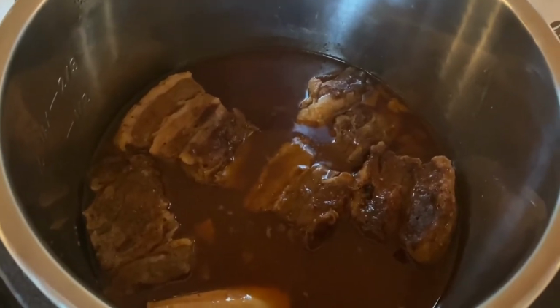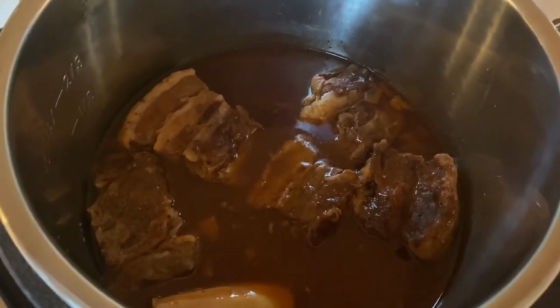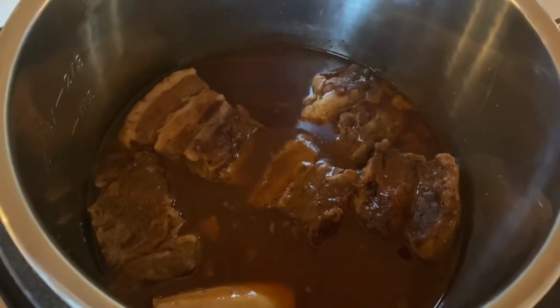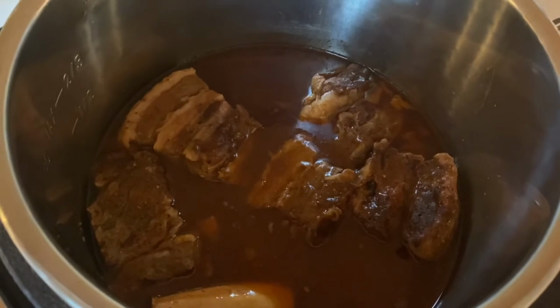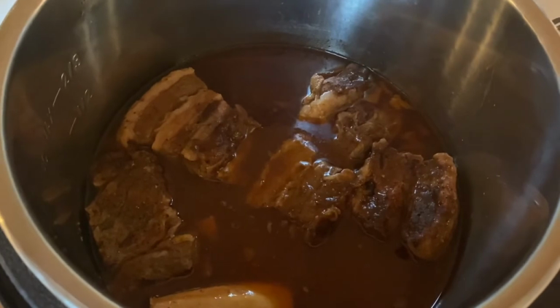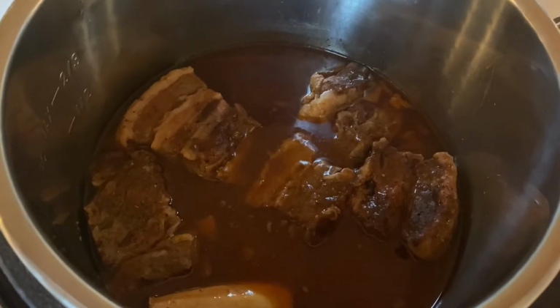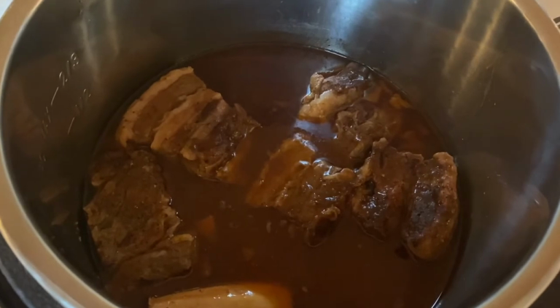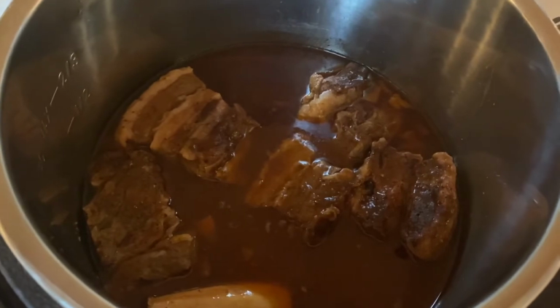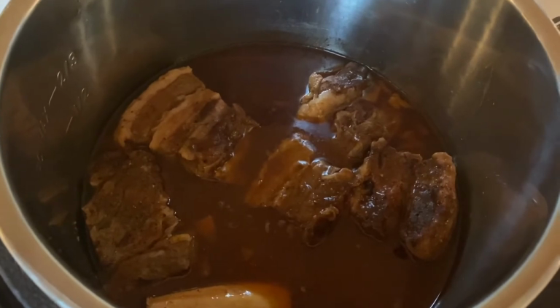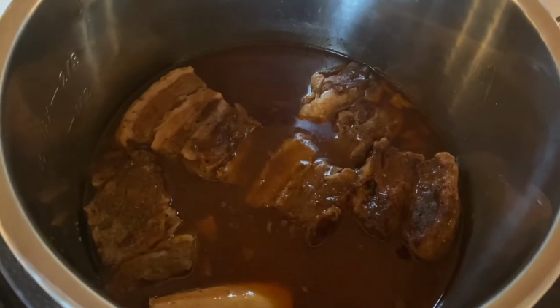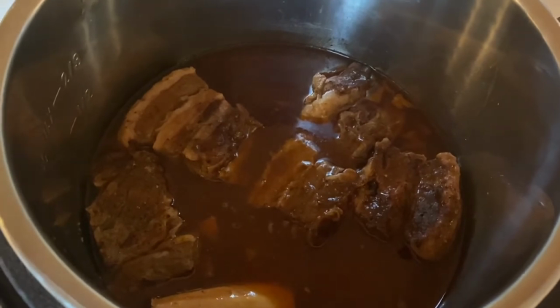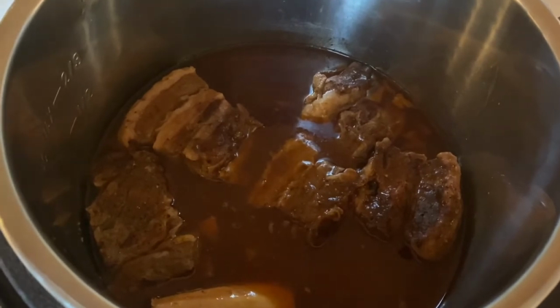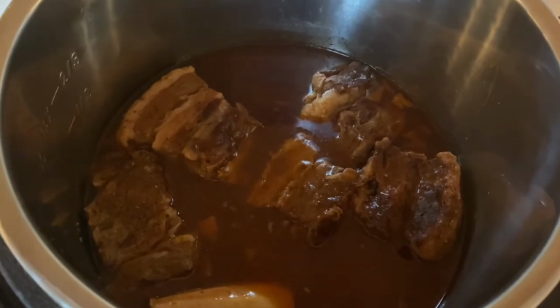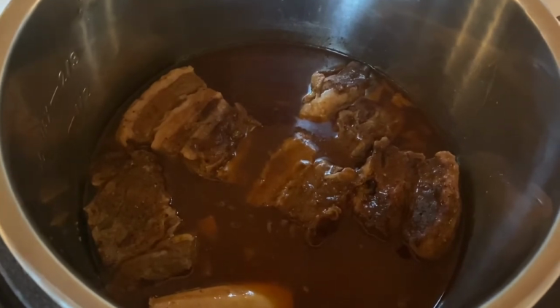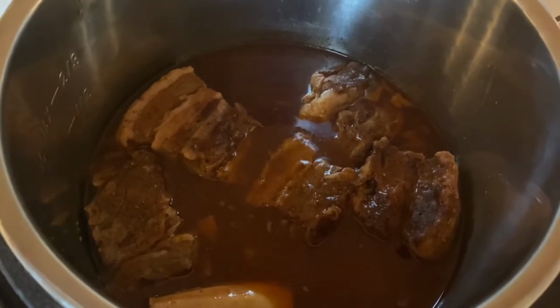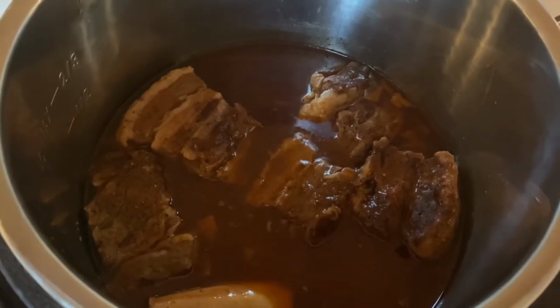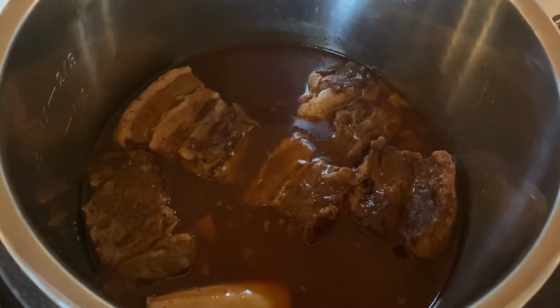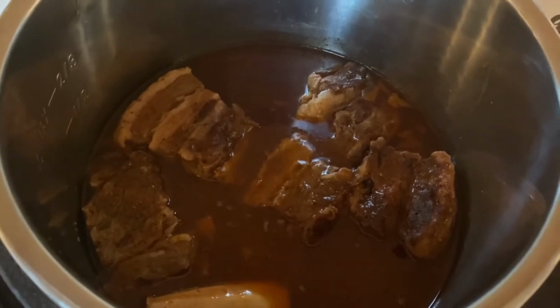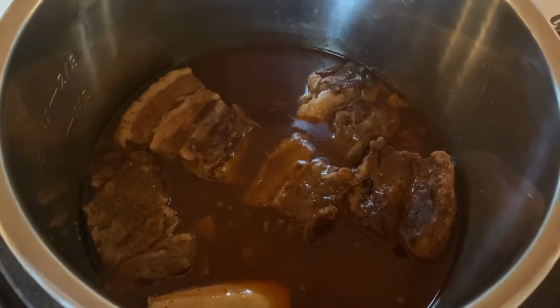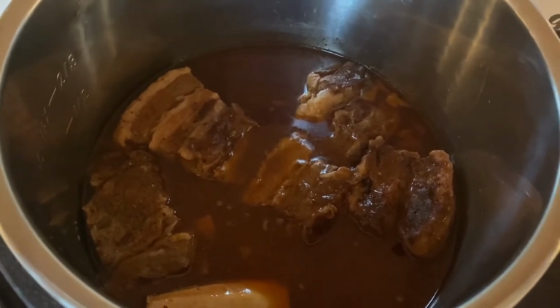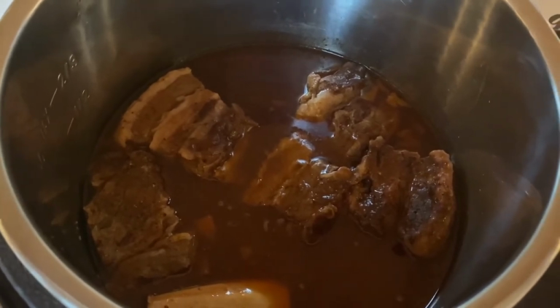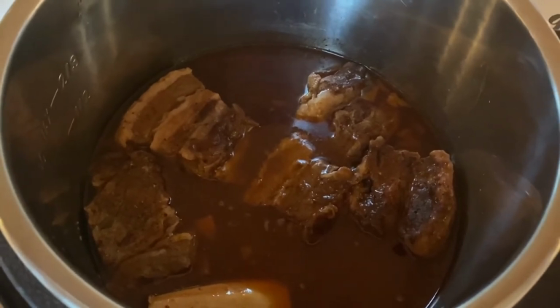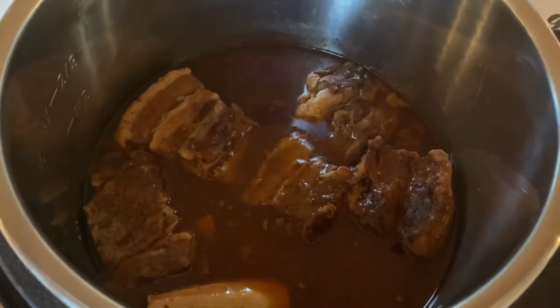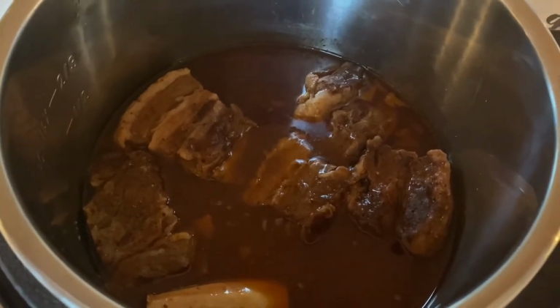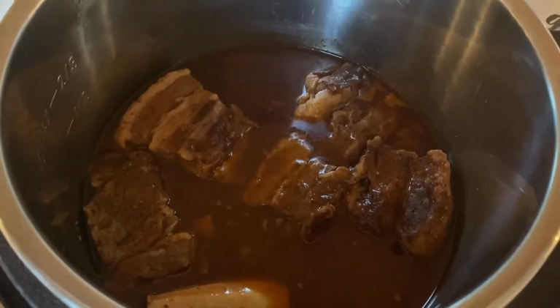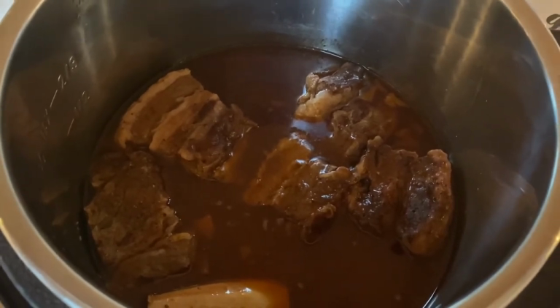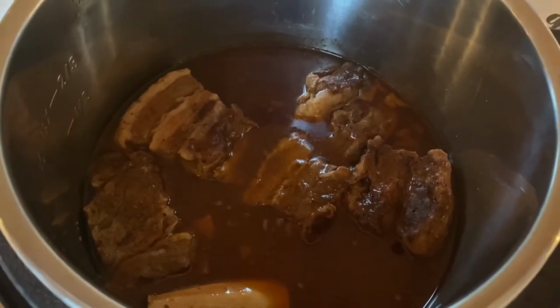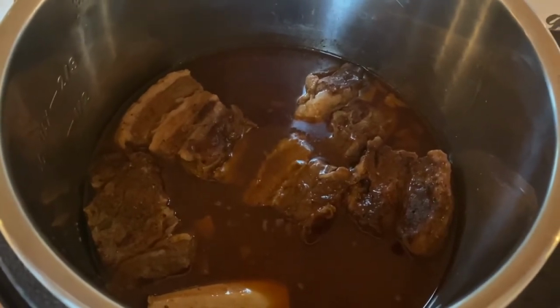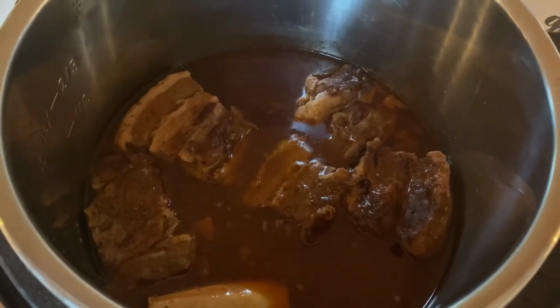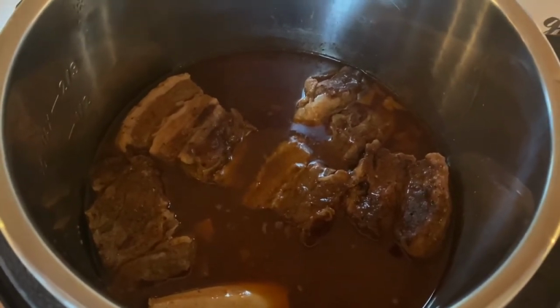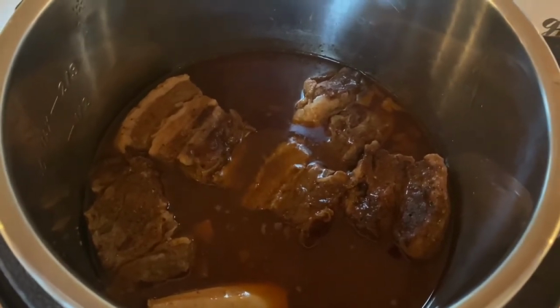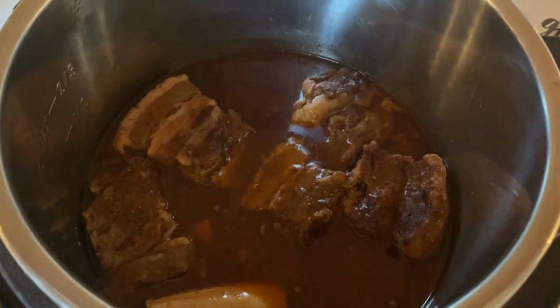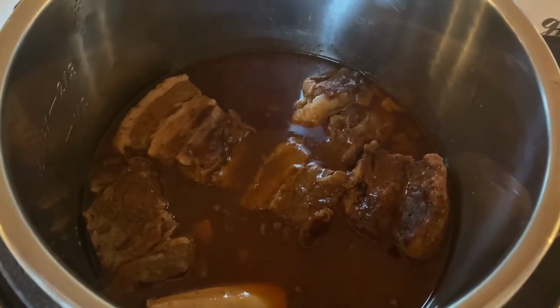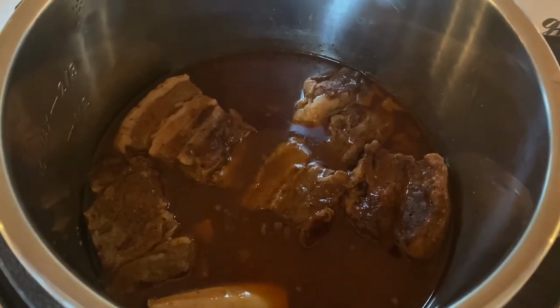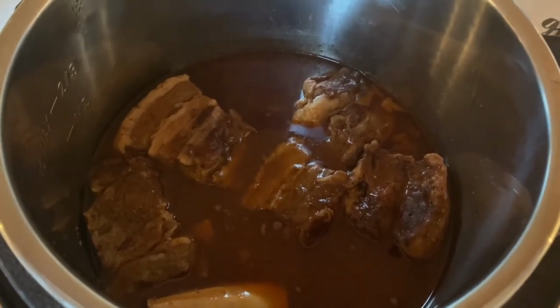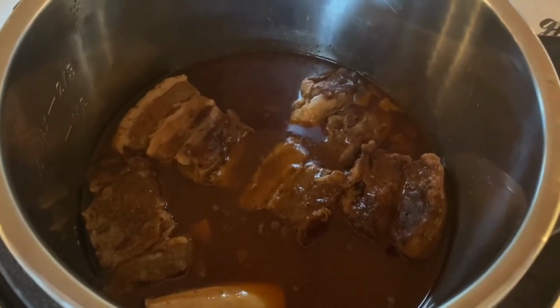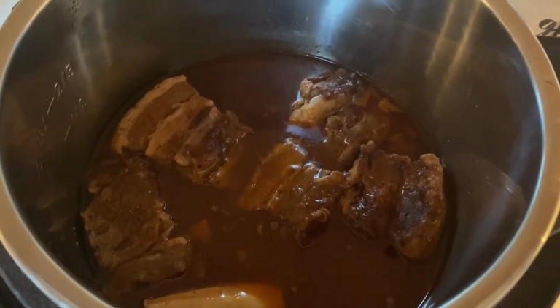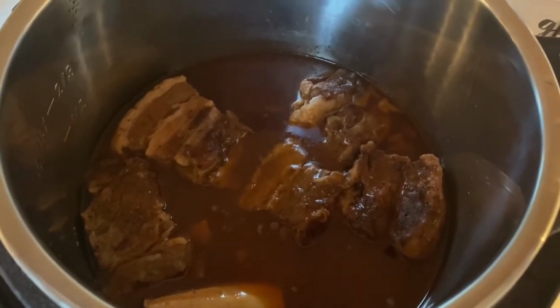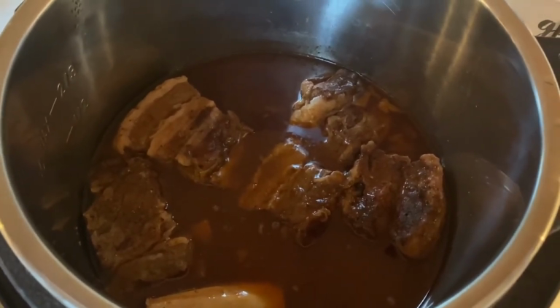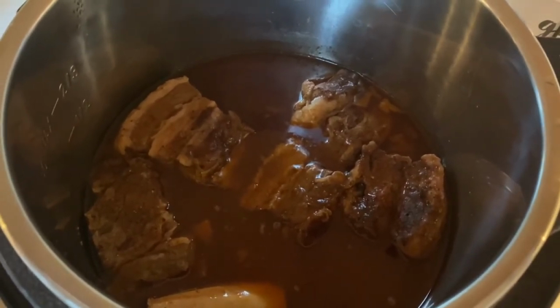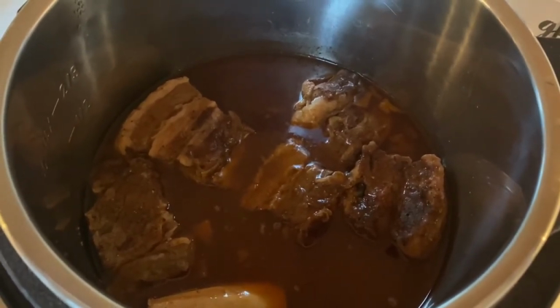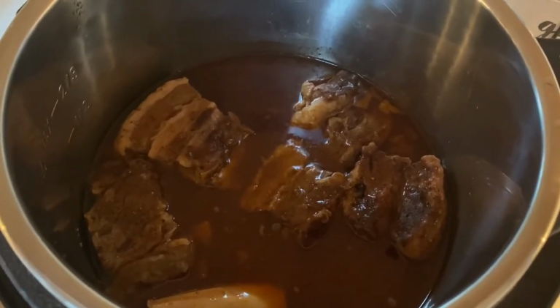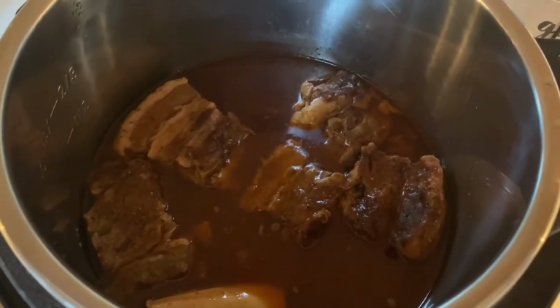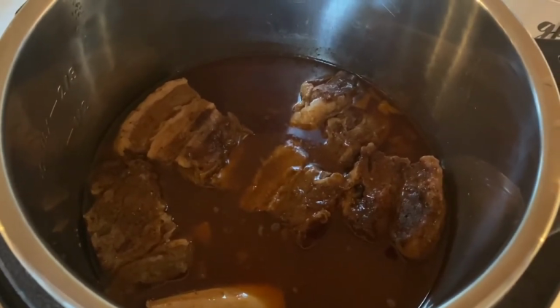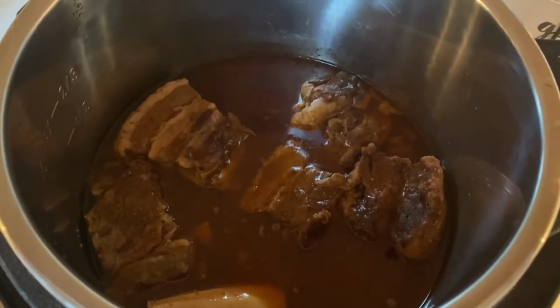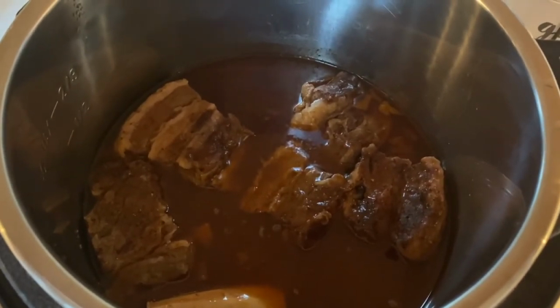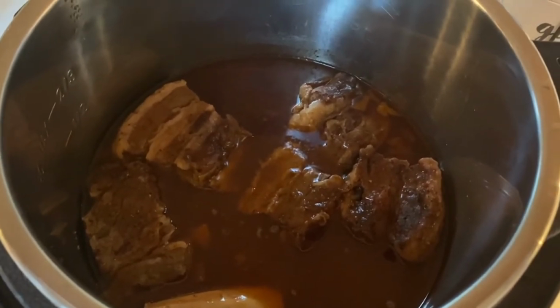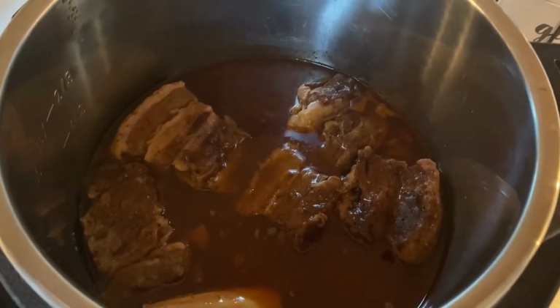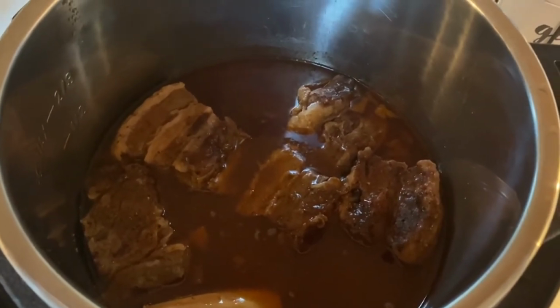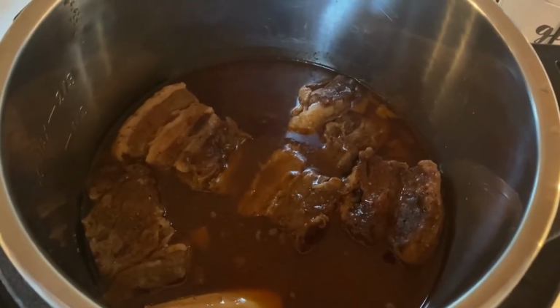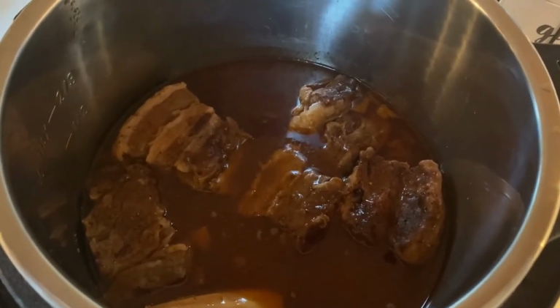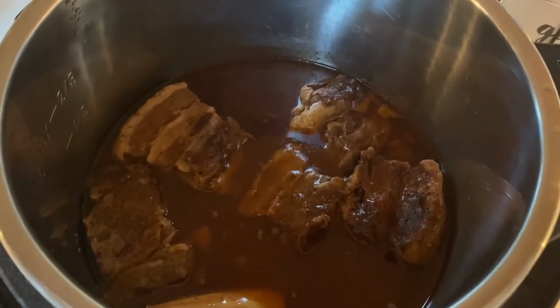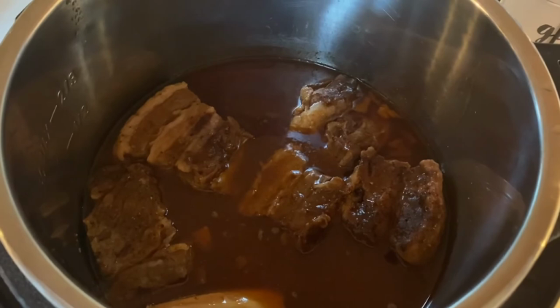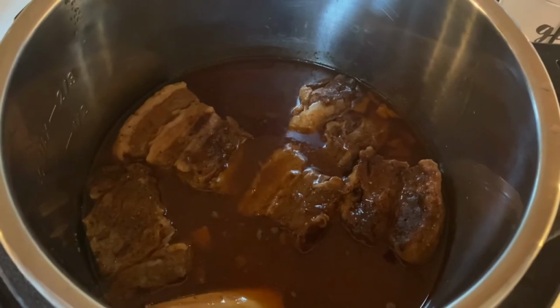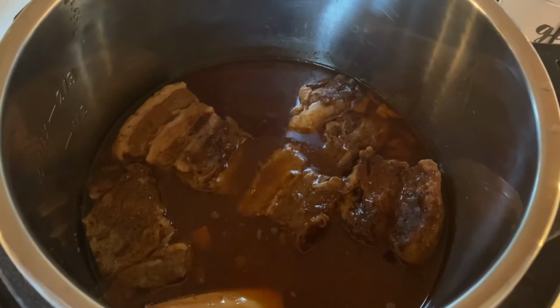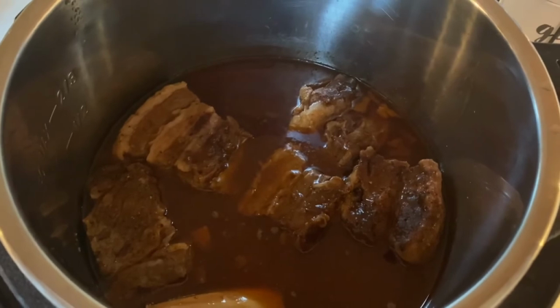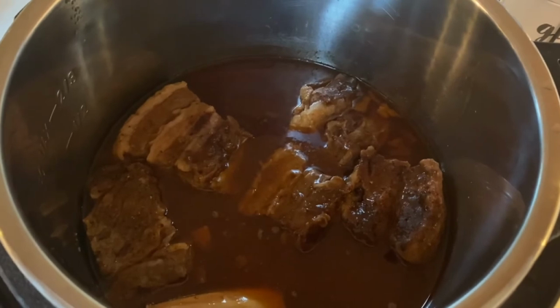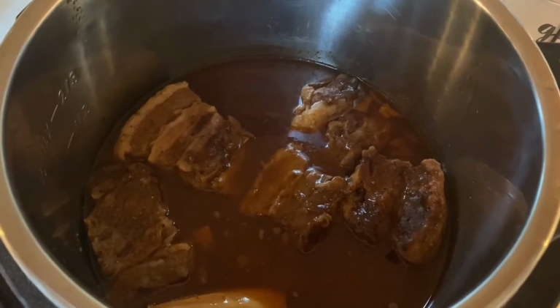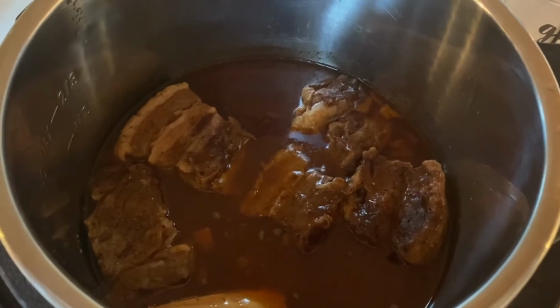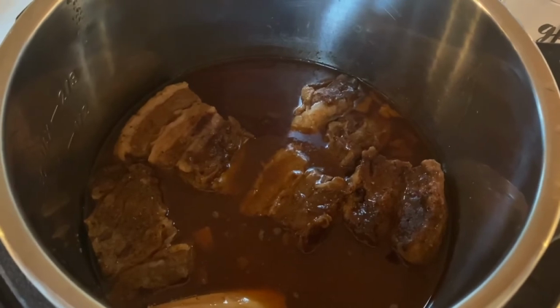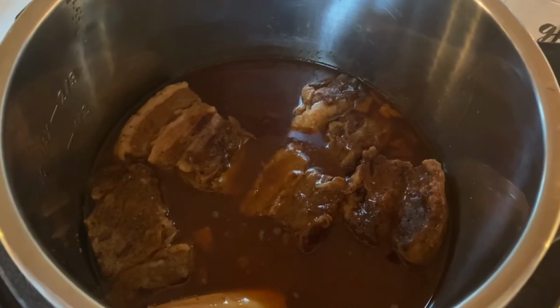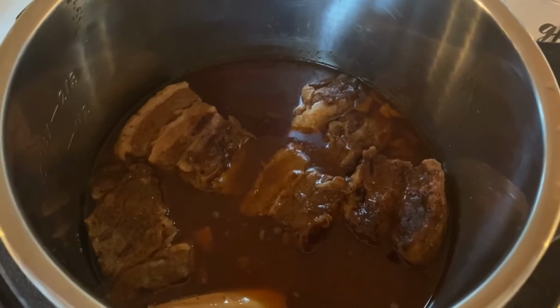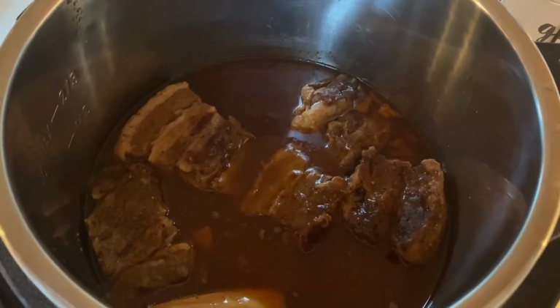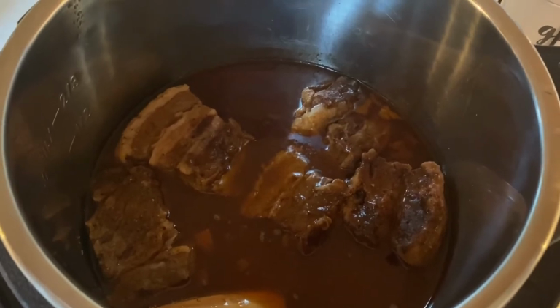That's how I make my beef ribs in the instant pot. I hope you enjoyed this video. I'll see you in my next one.